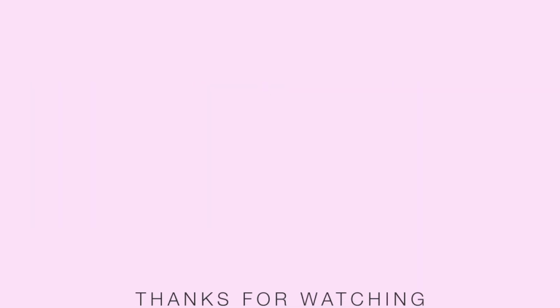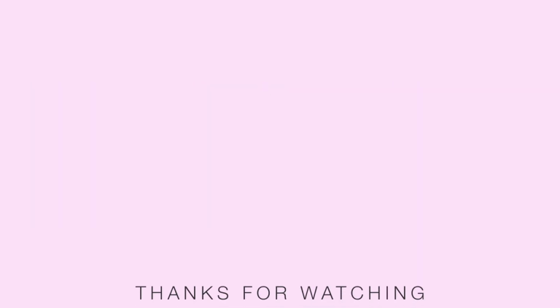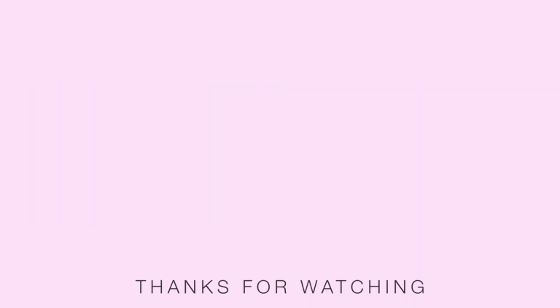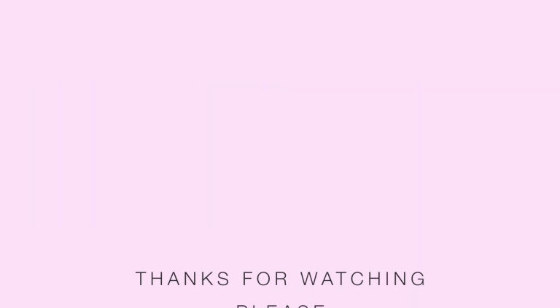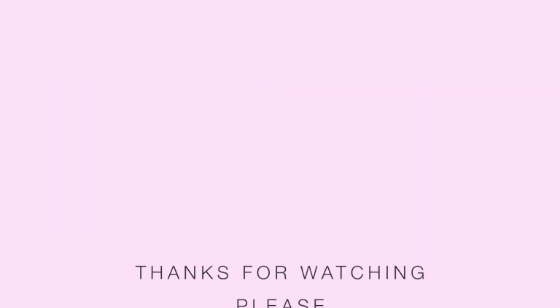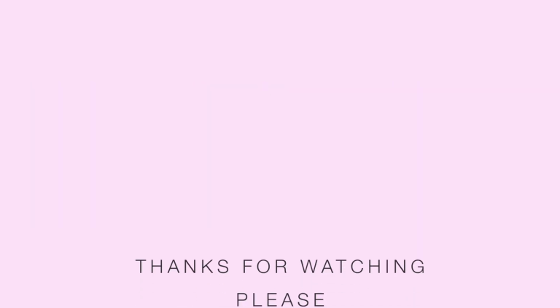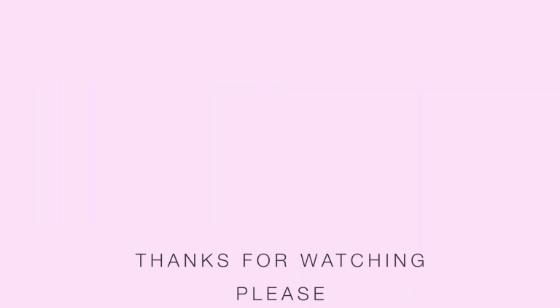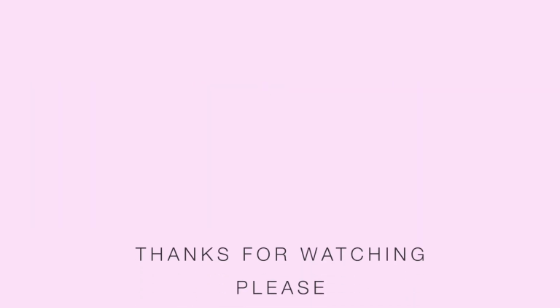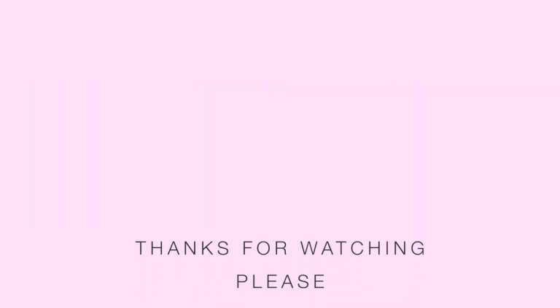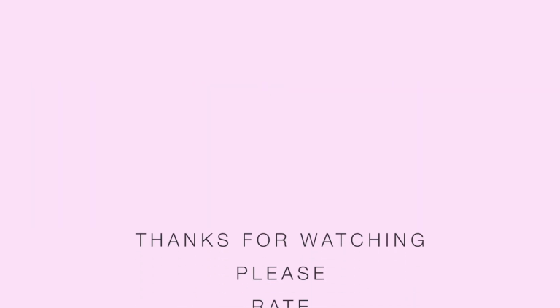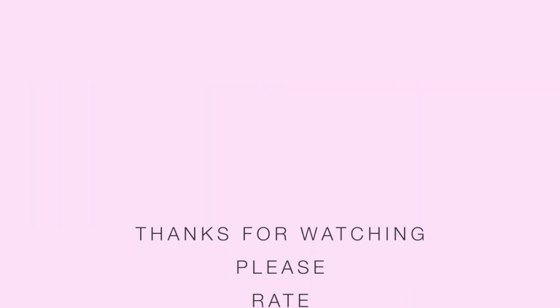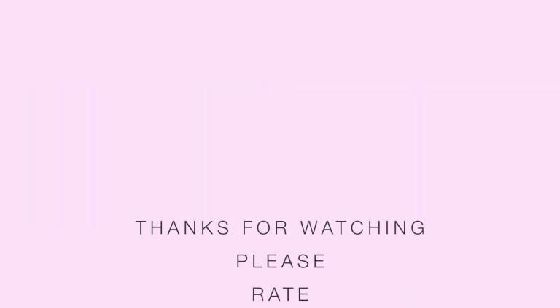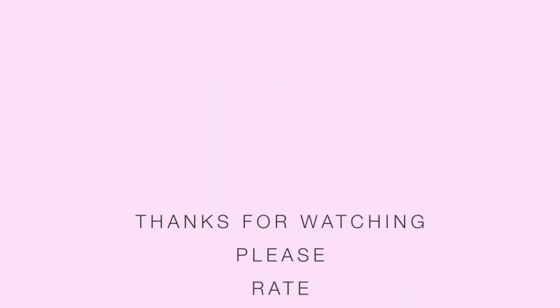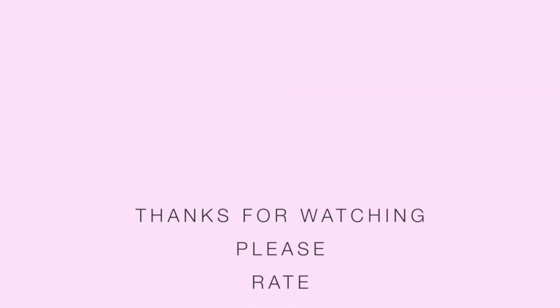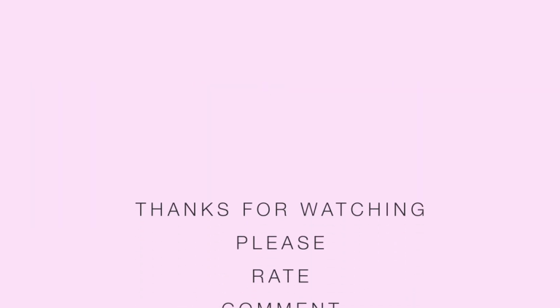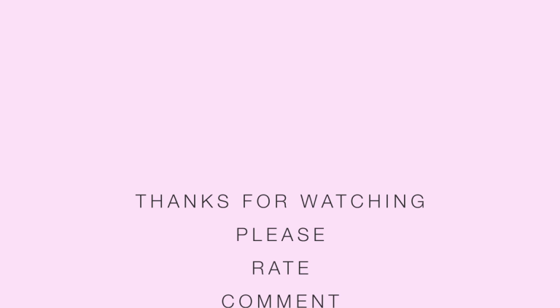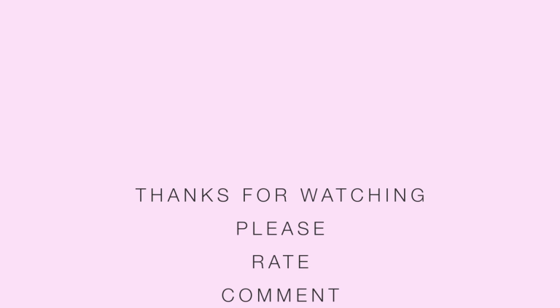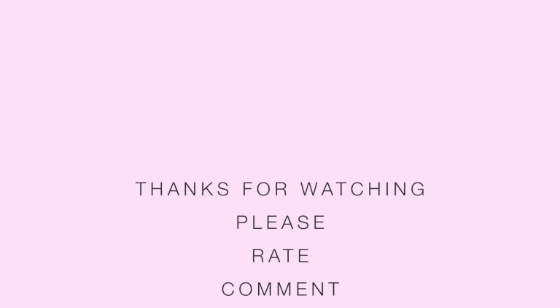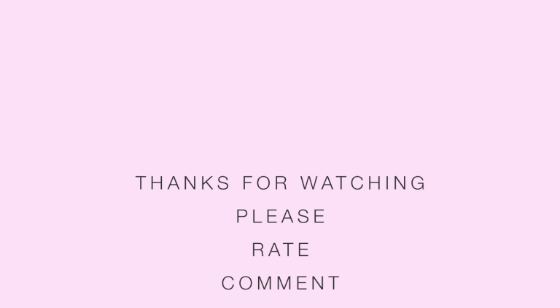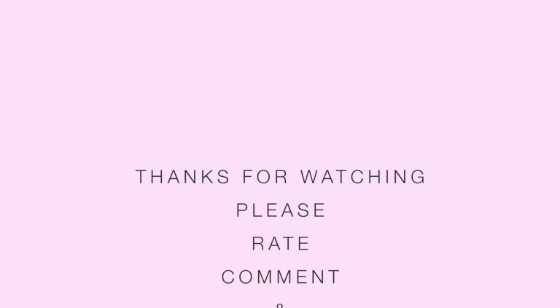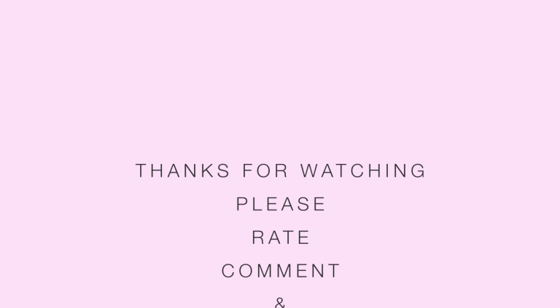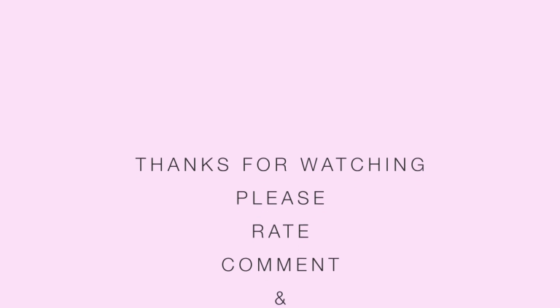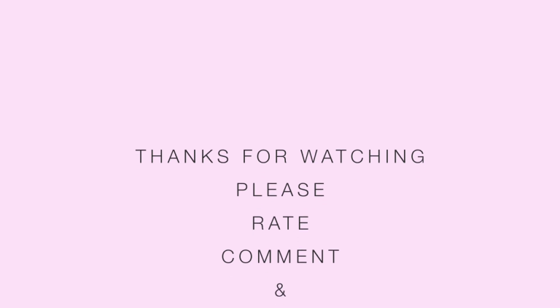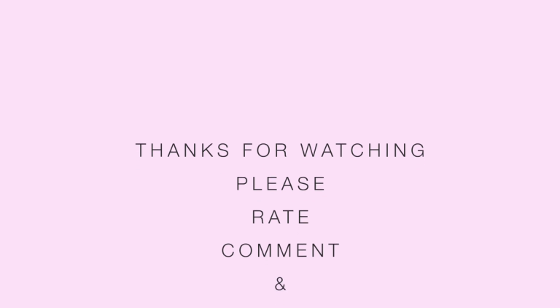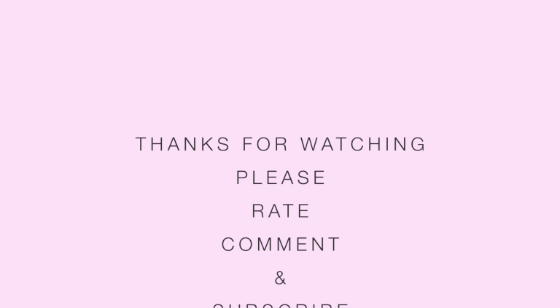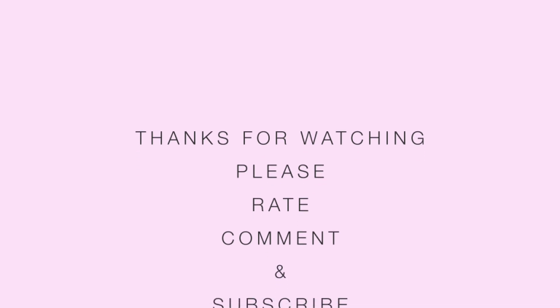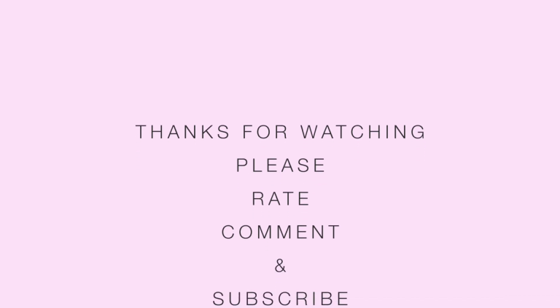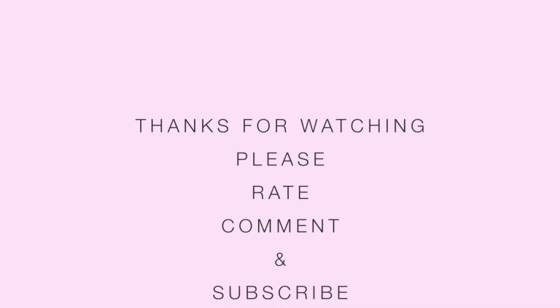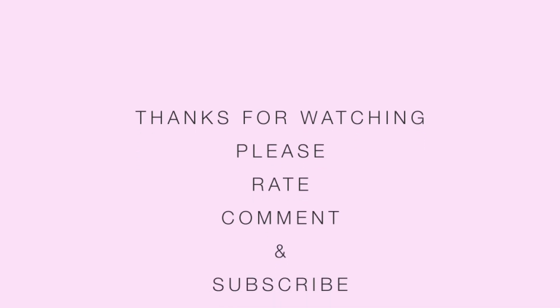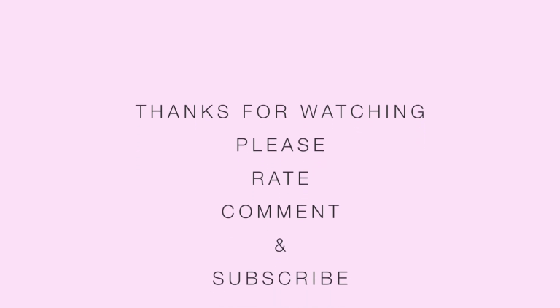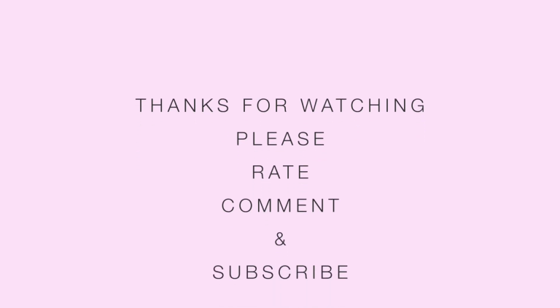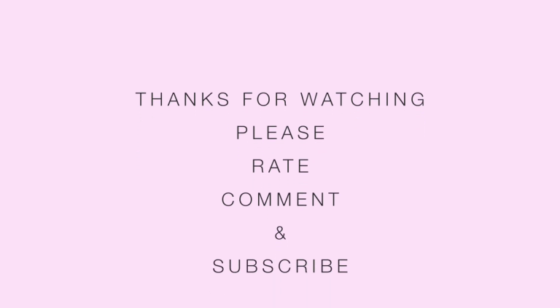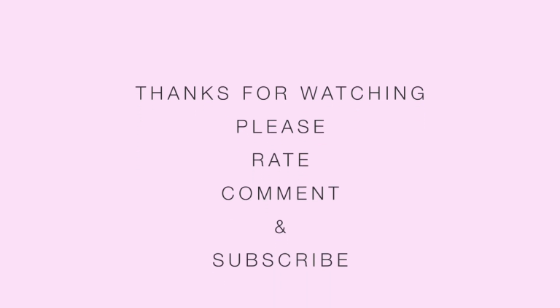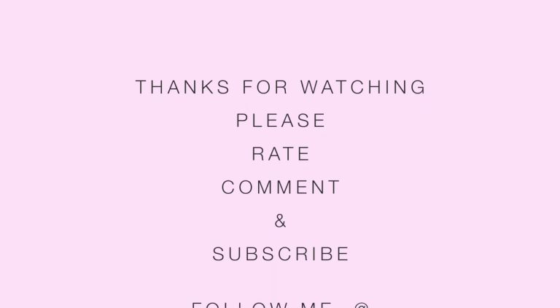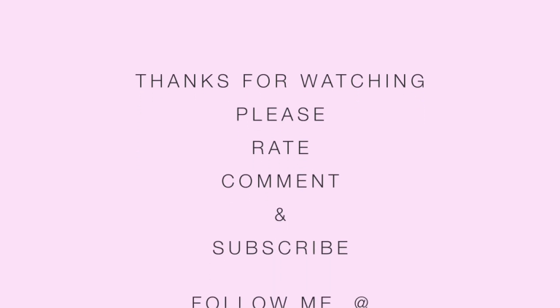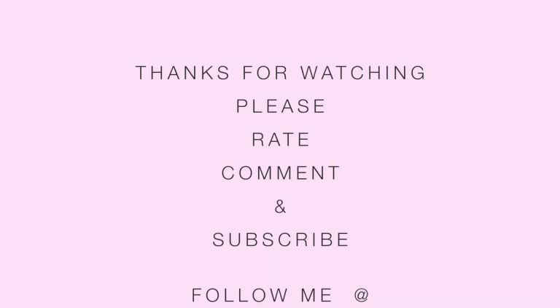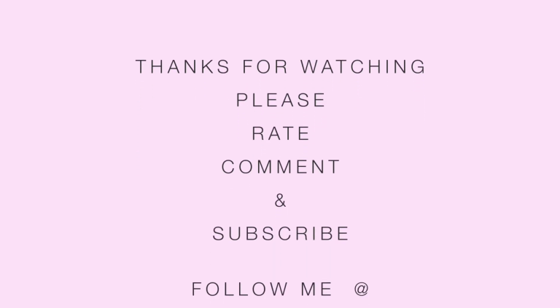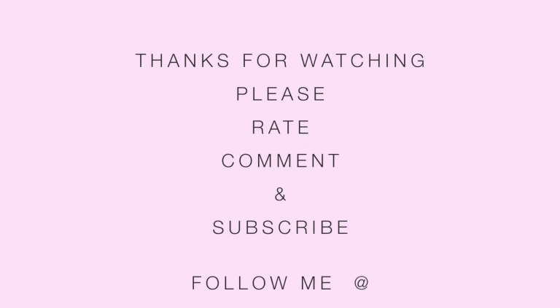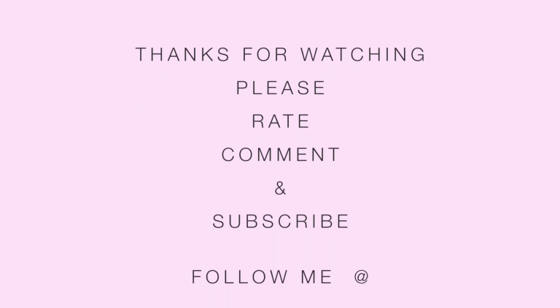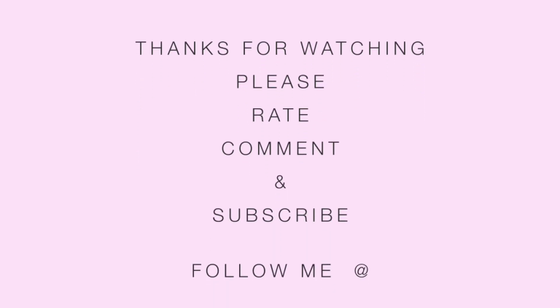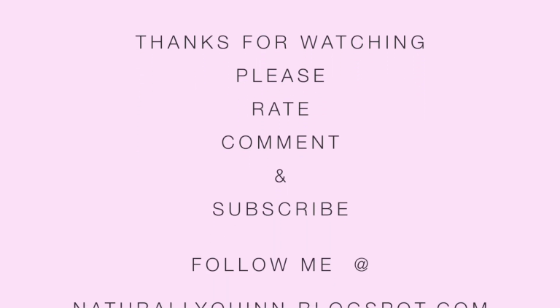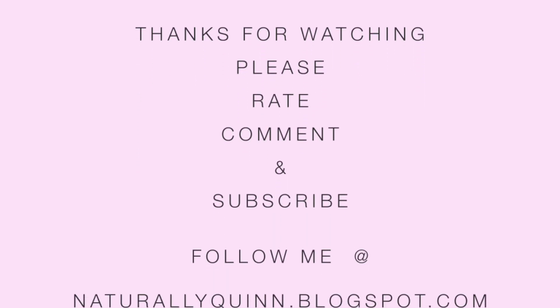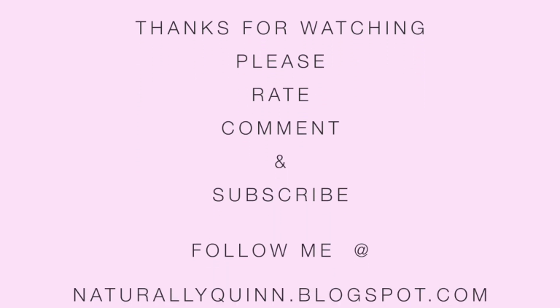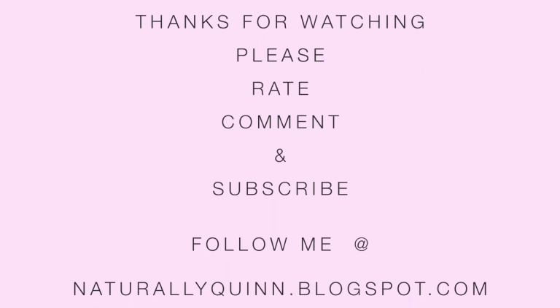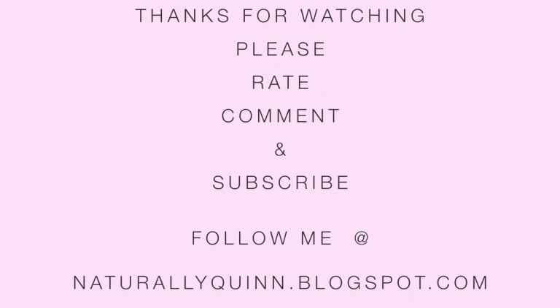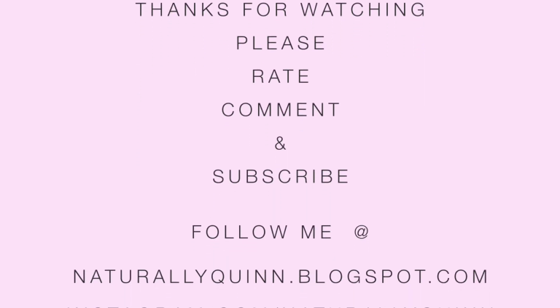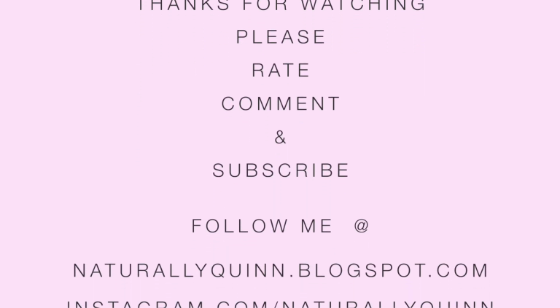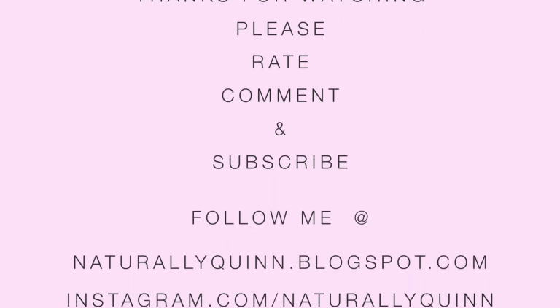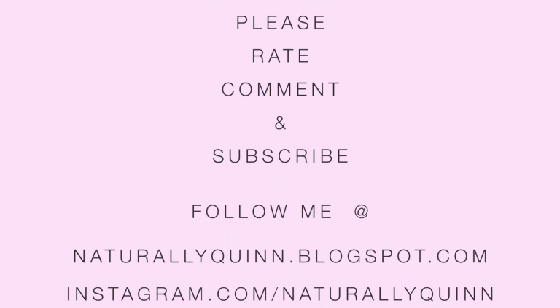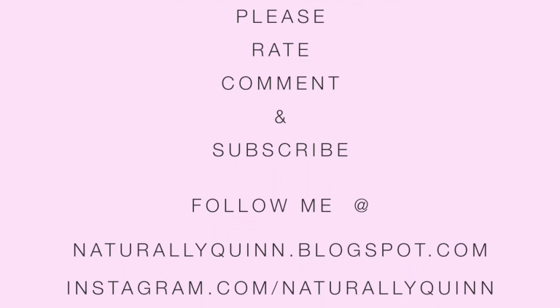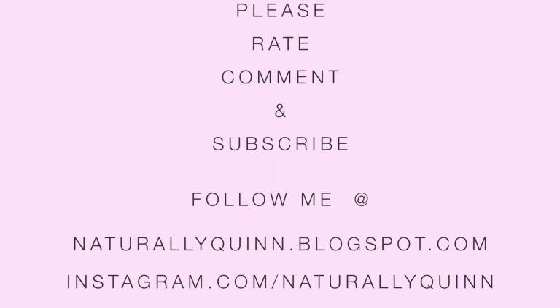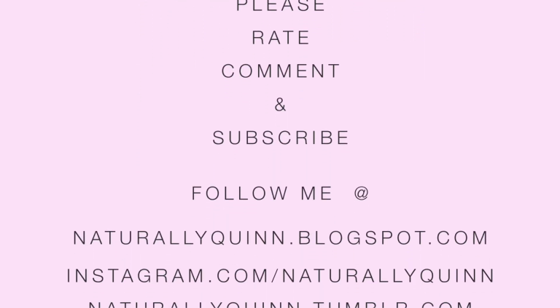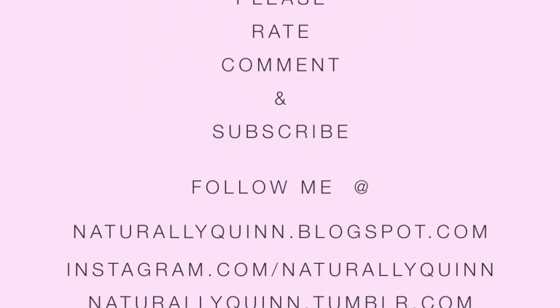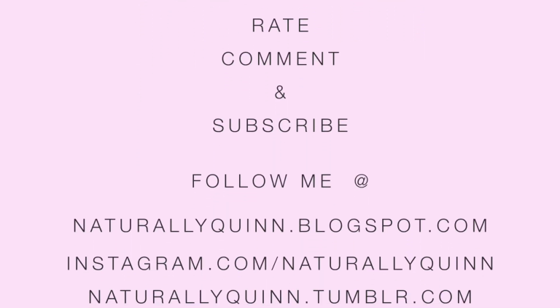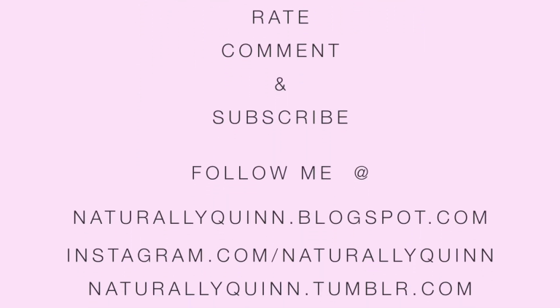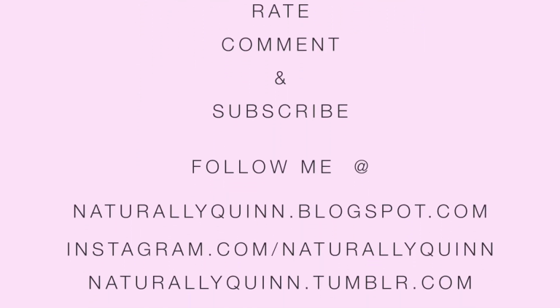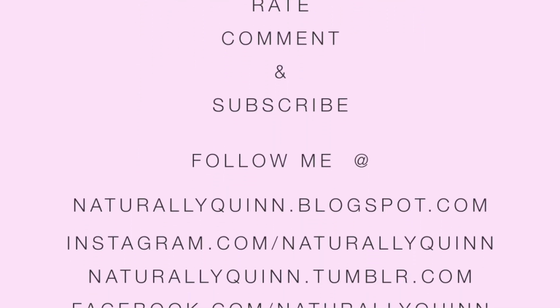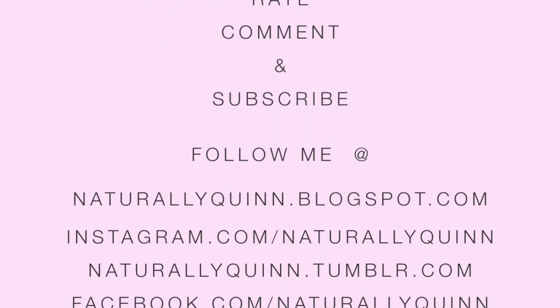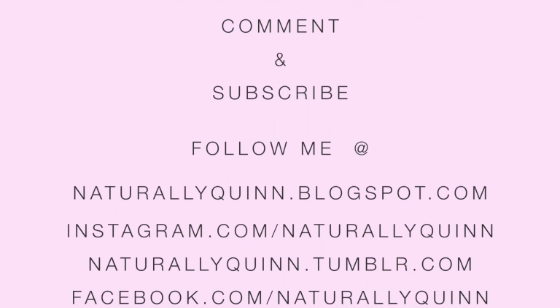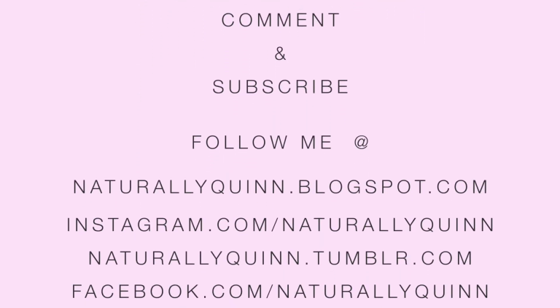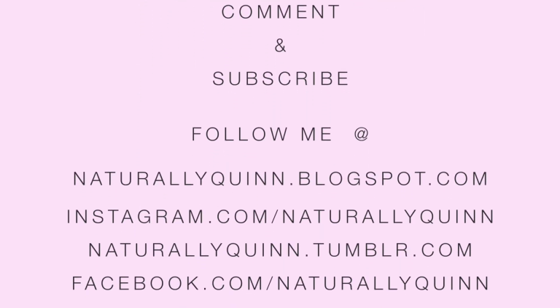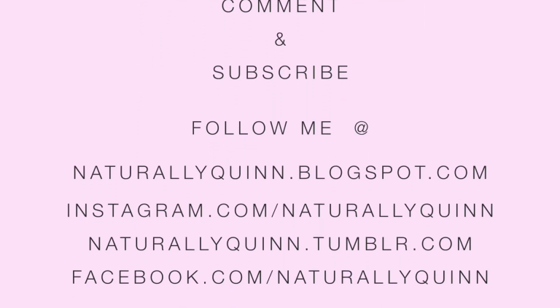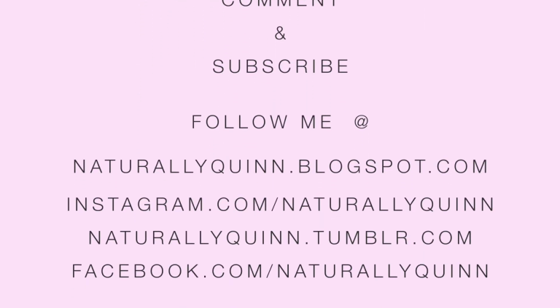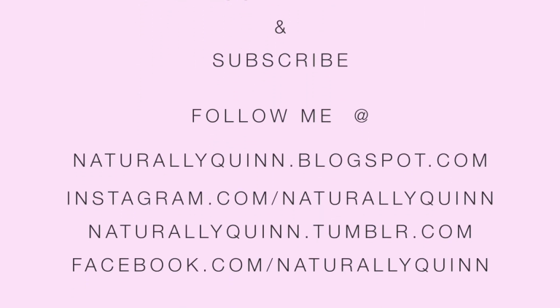Thanks for watching and don't forget to rate, comment, and subscribe. You can also follow me on Blogspot, Instagram, Tumblr, and Facebook.